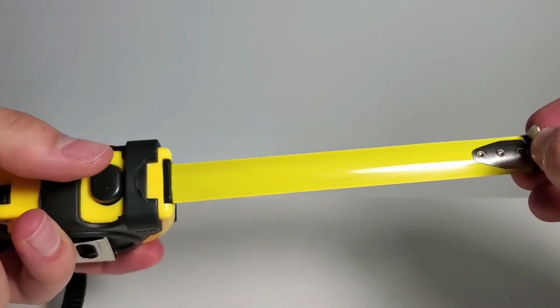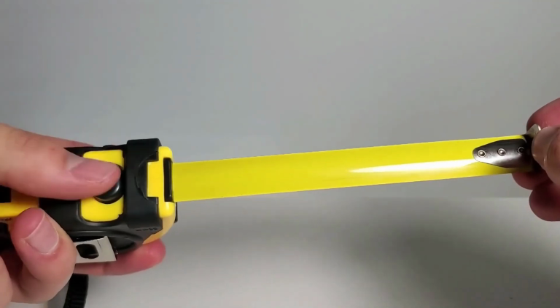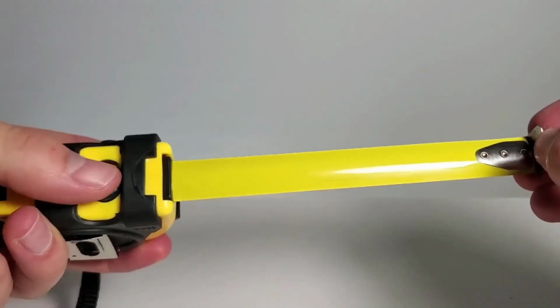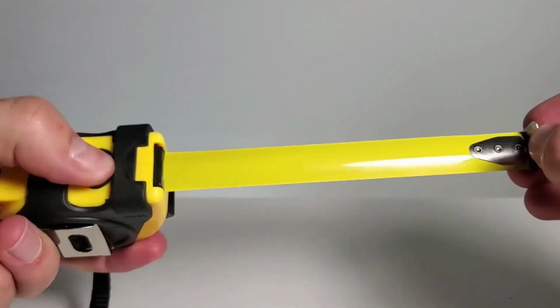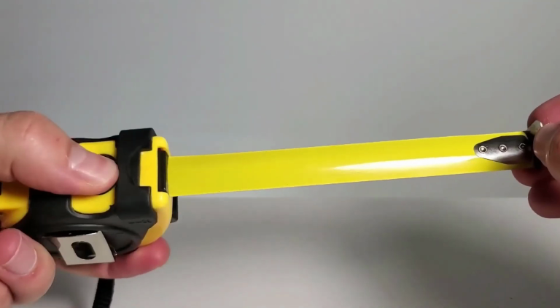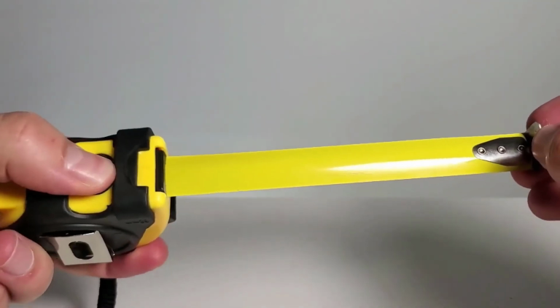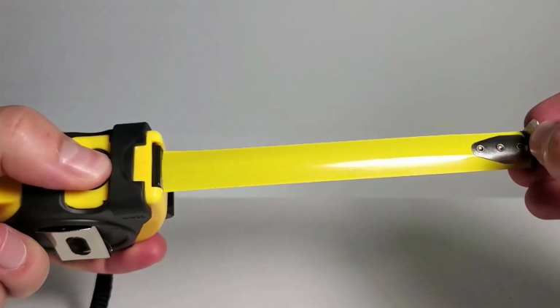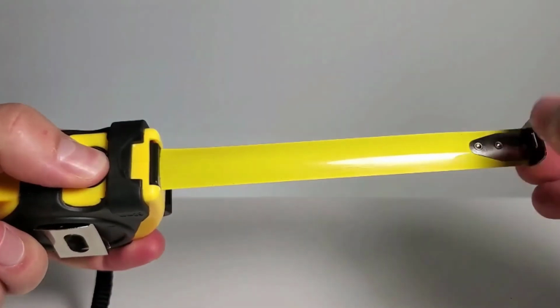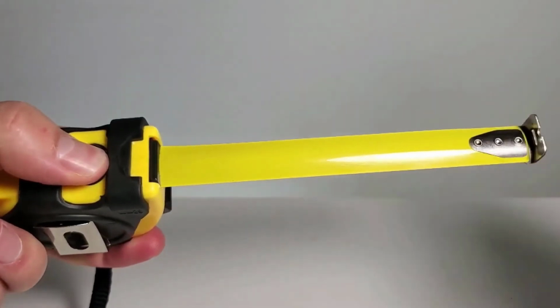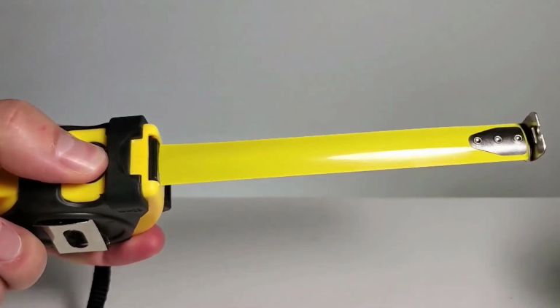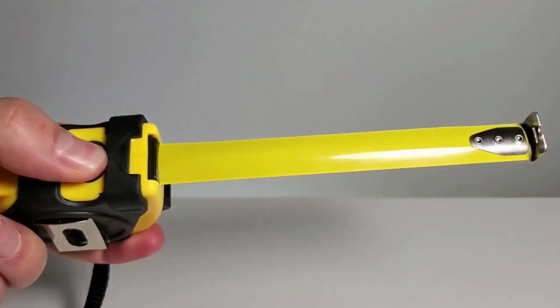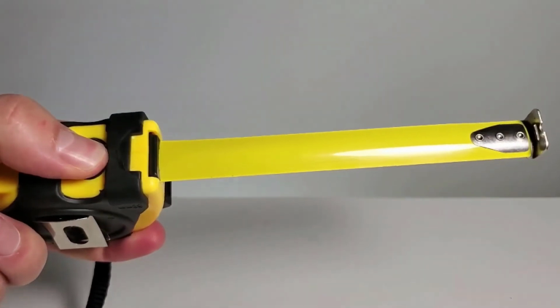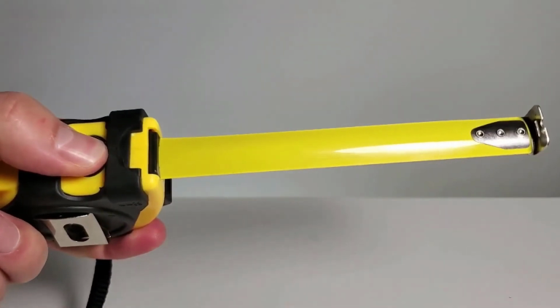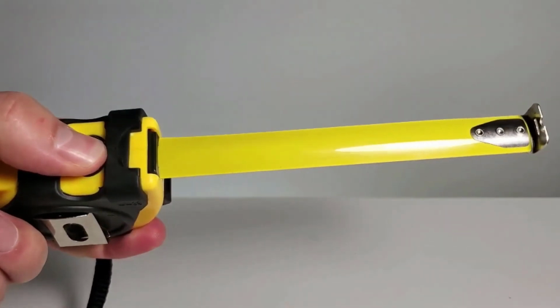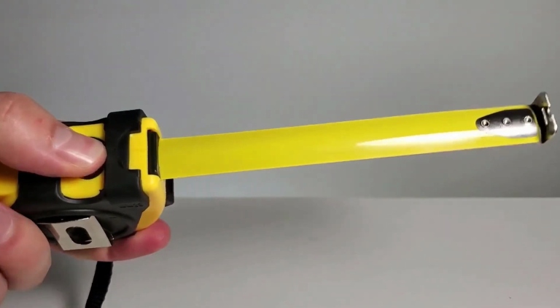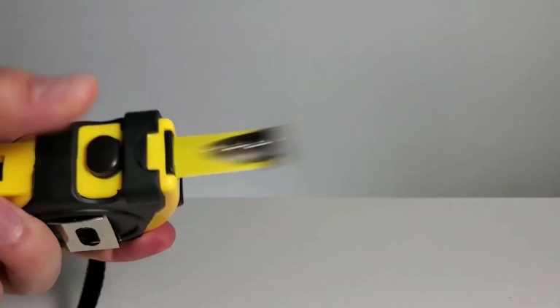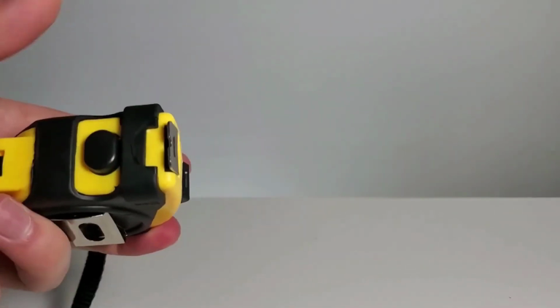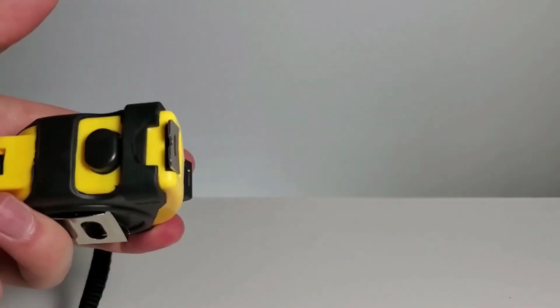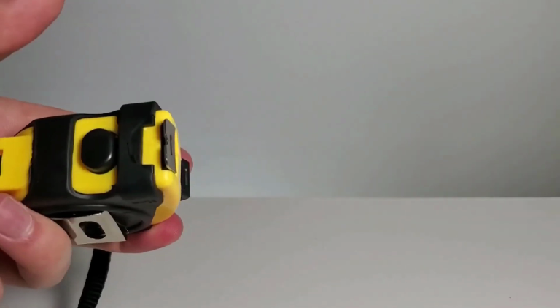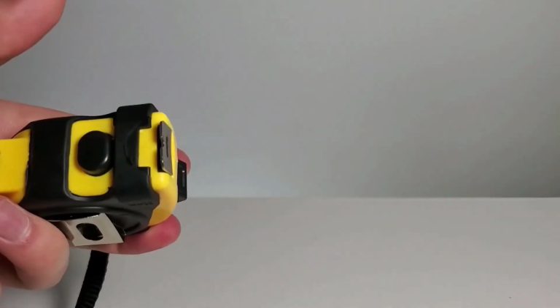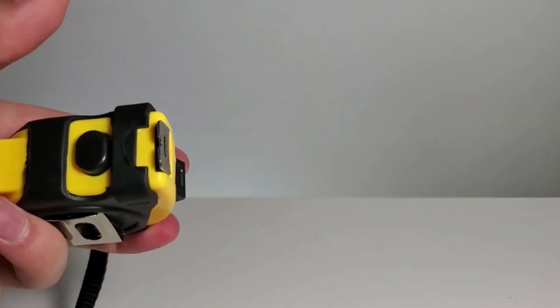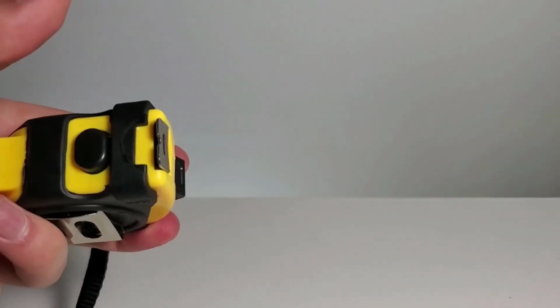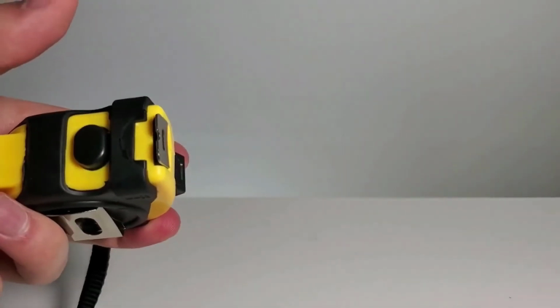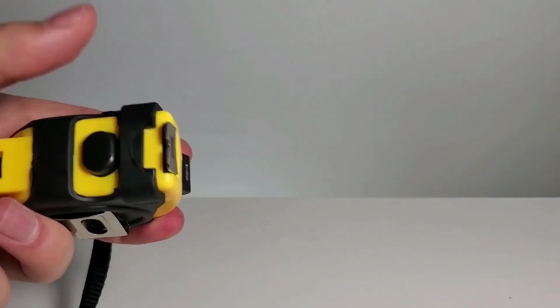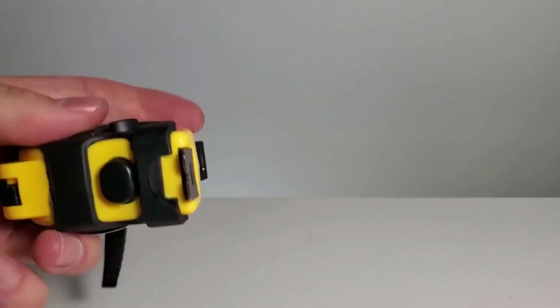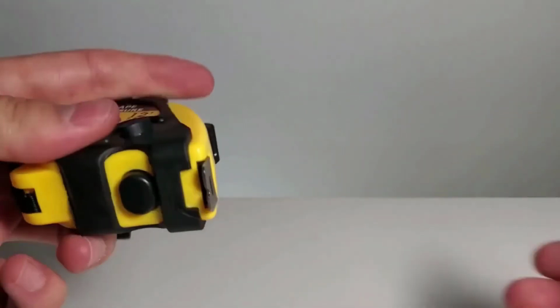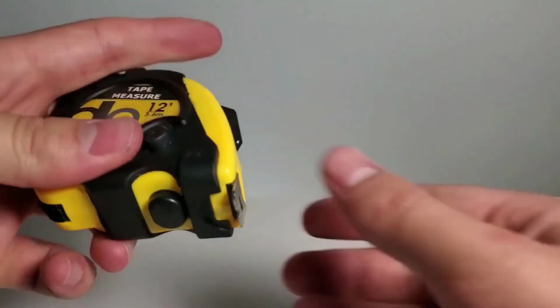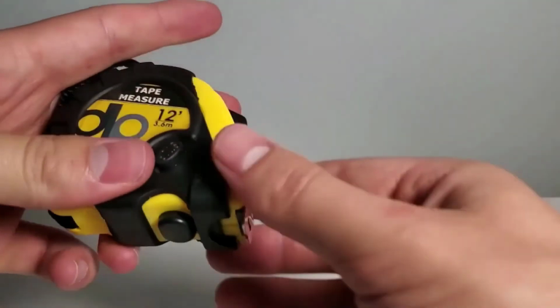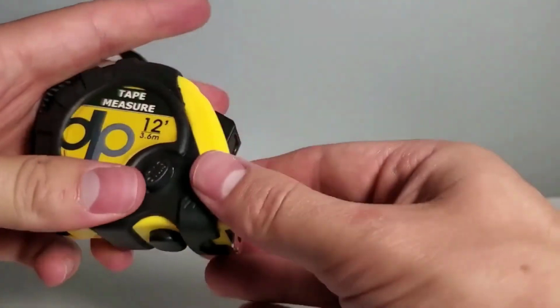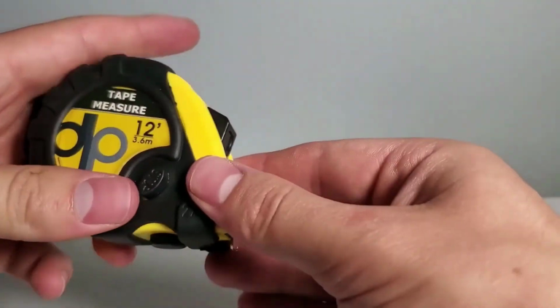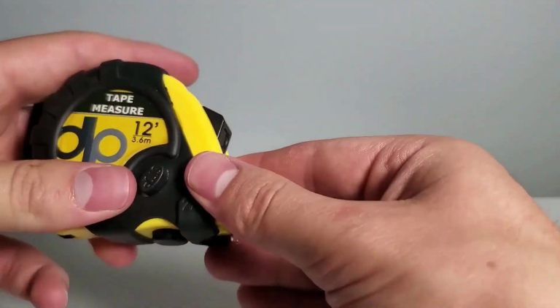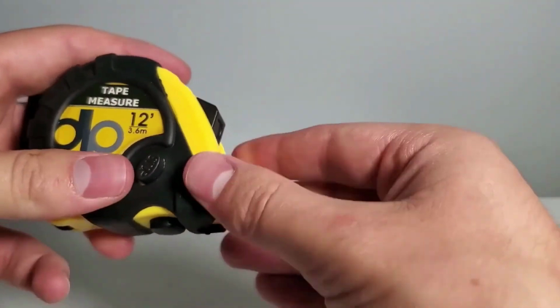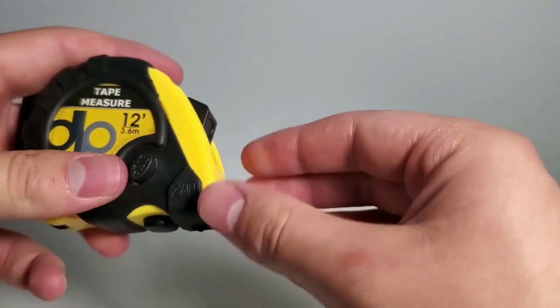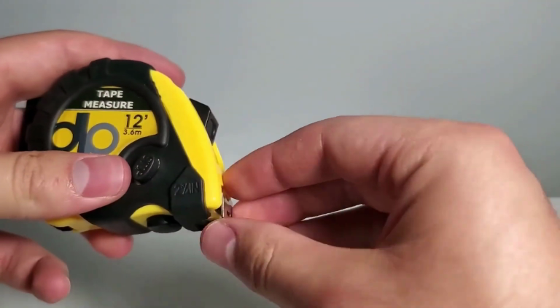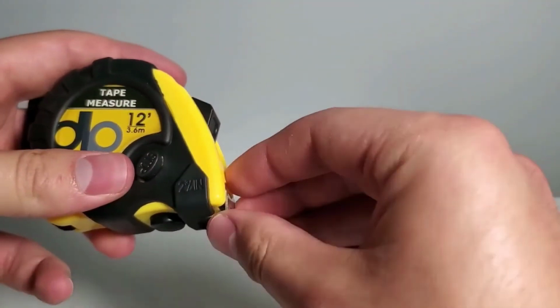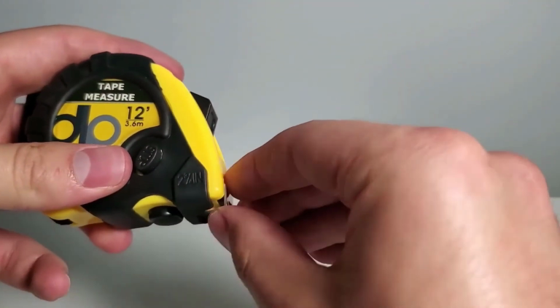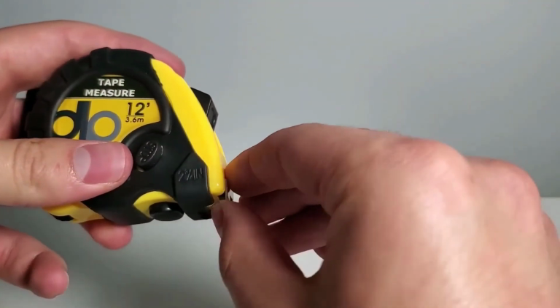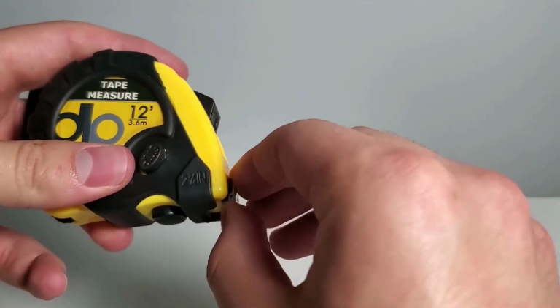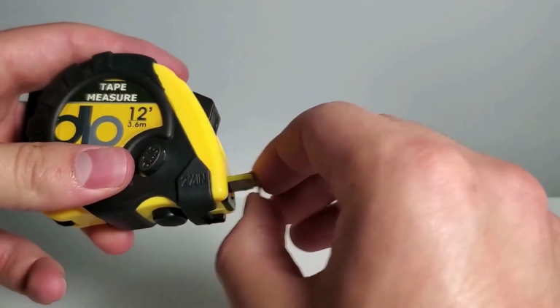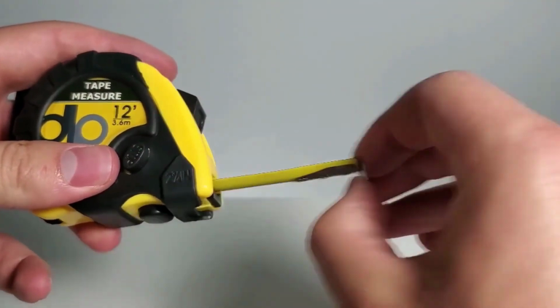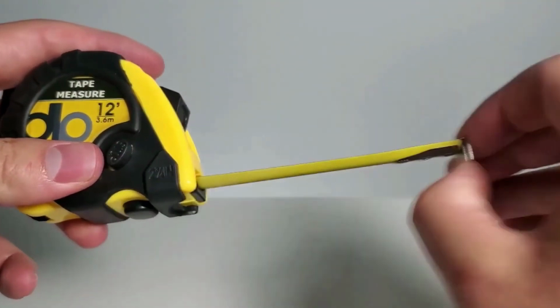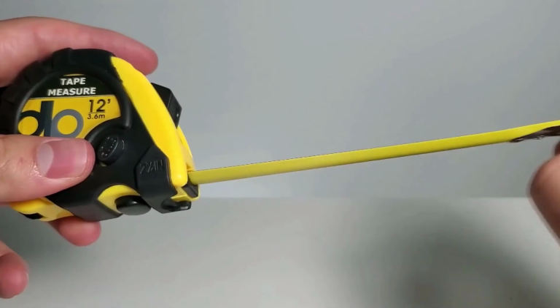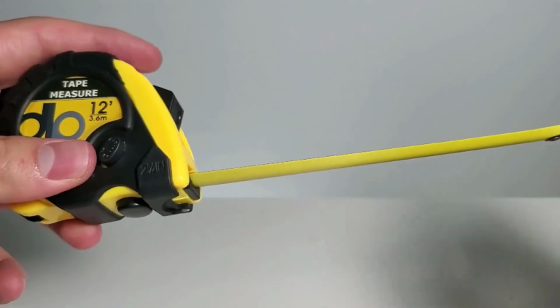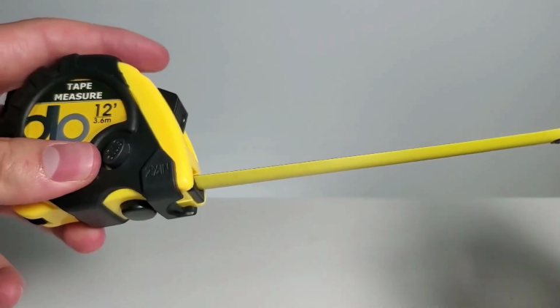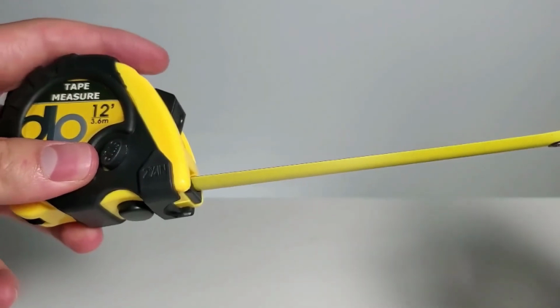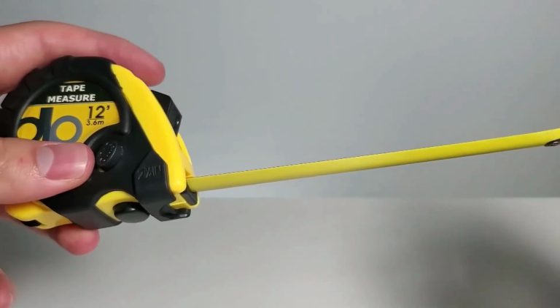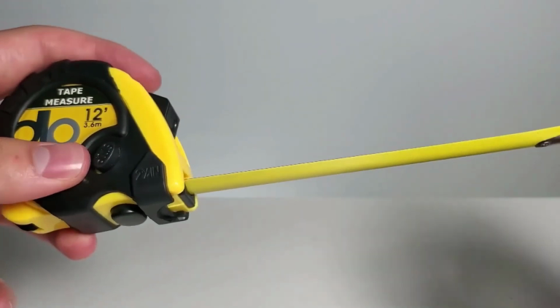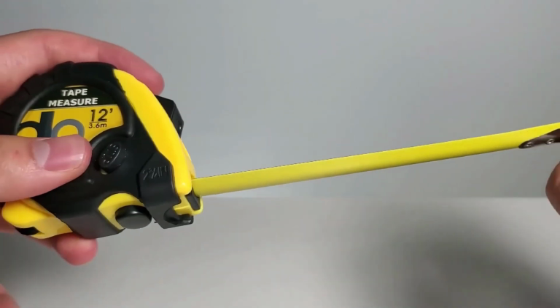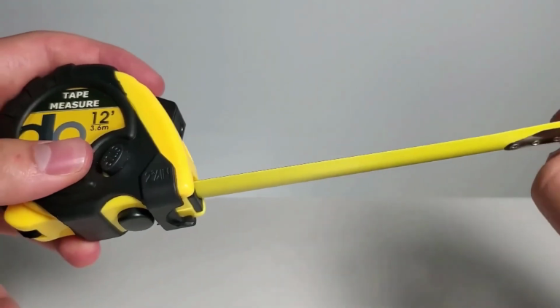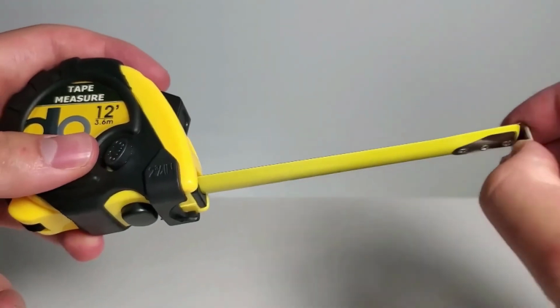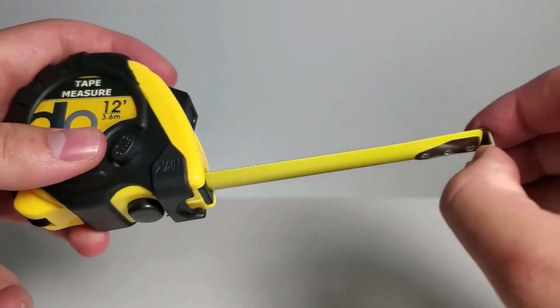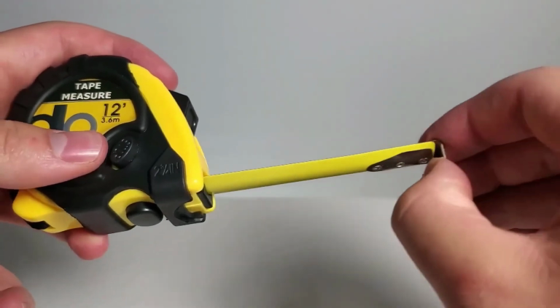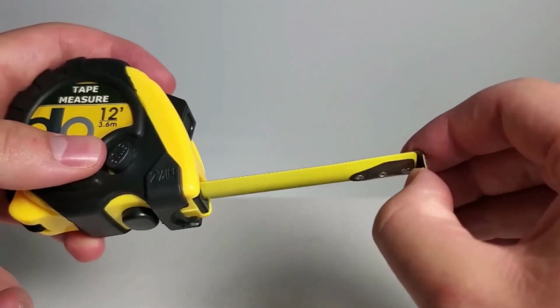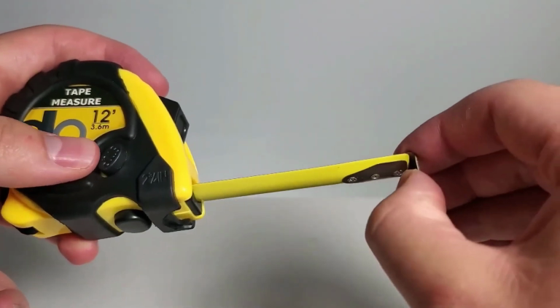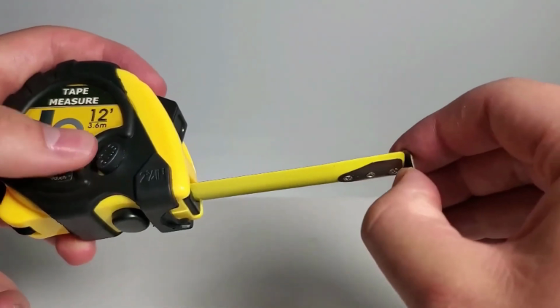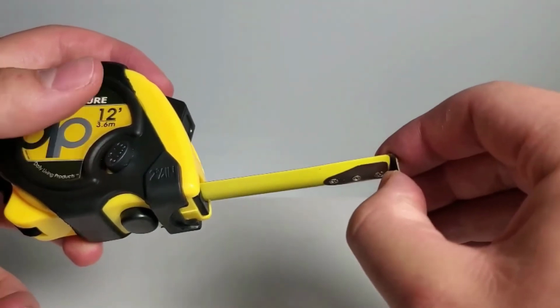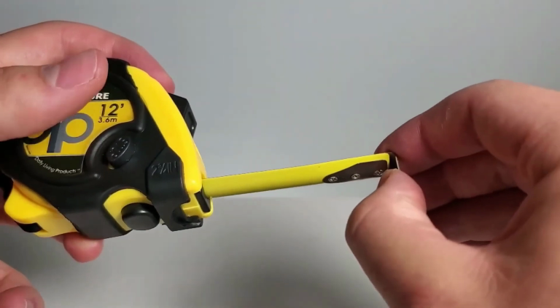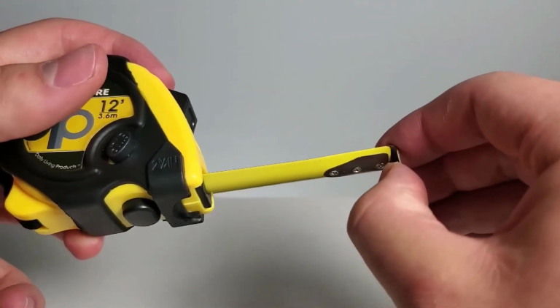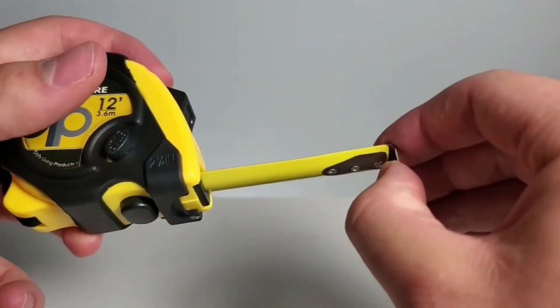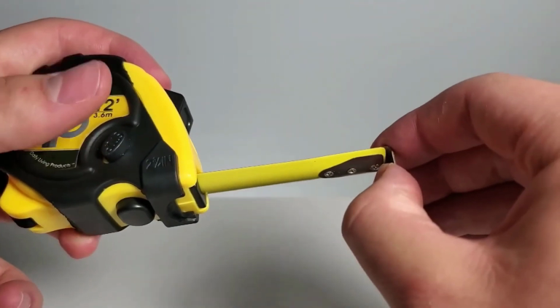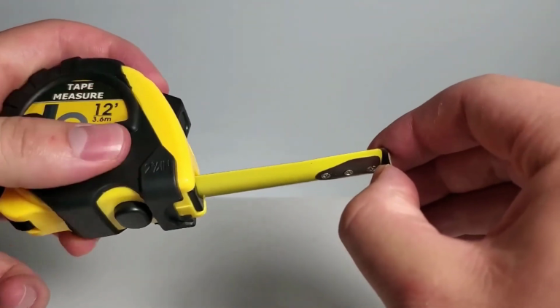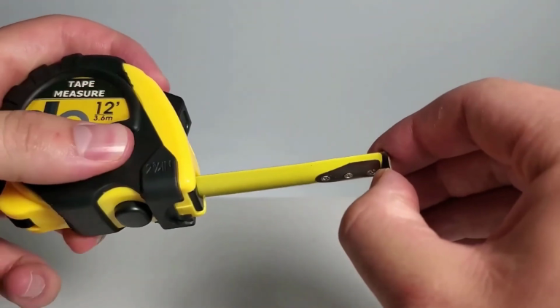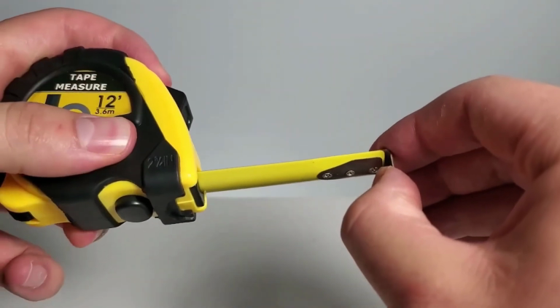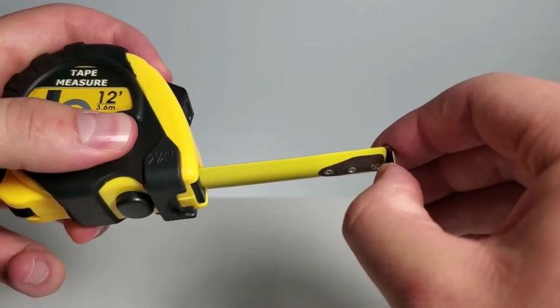Features 3 different stop options when measuring. Measure tape is retractable and small.